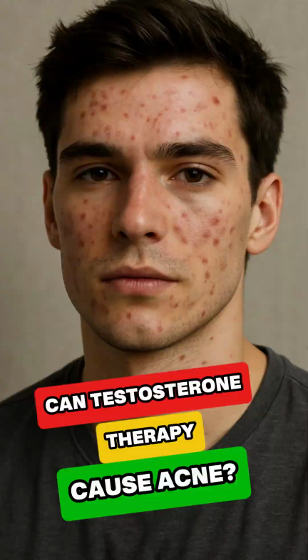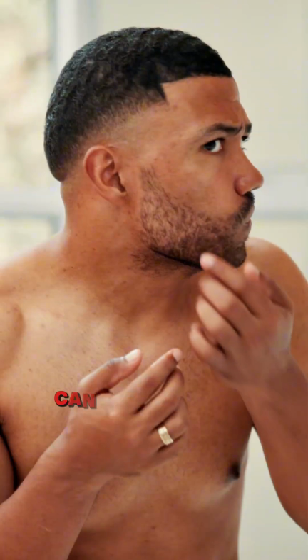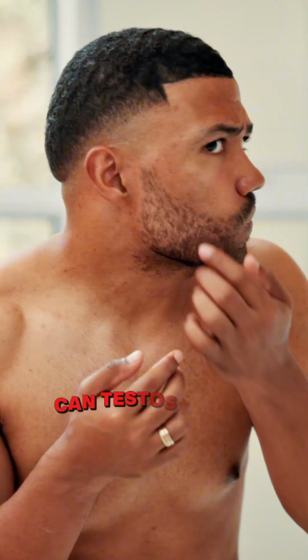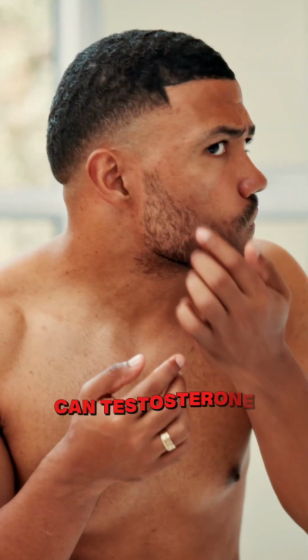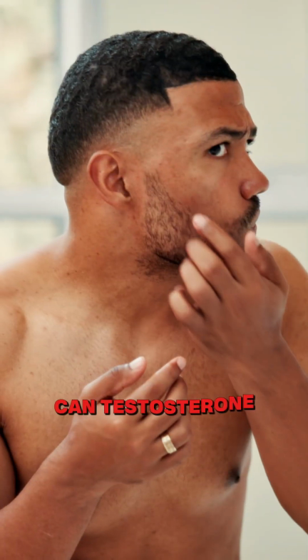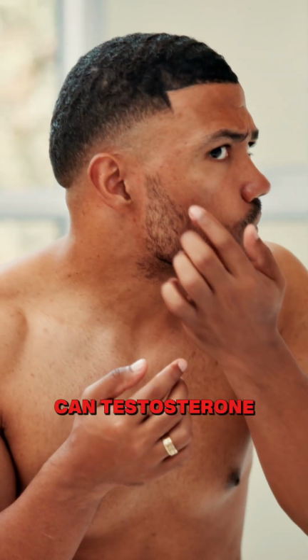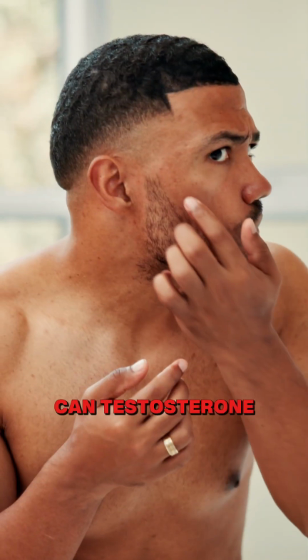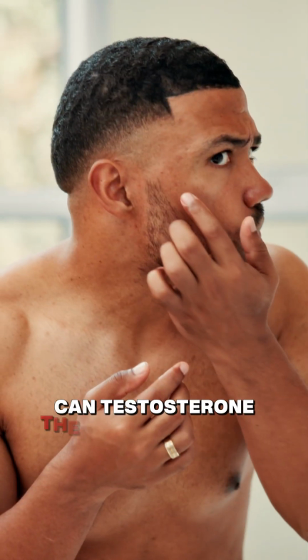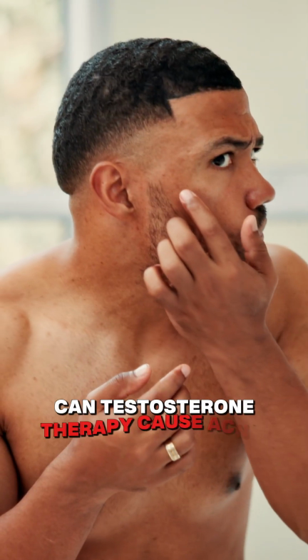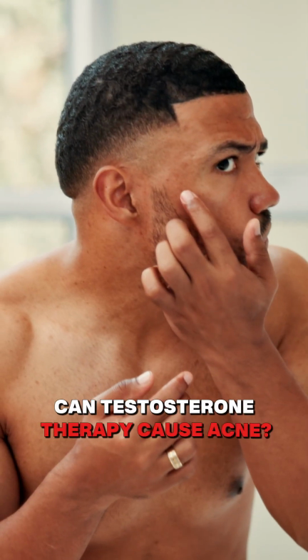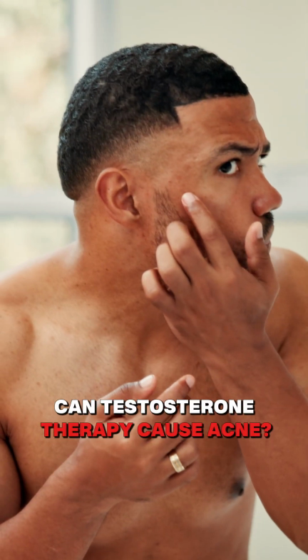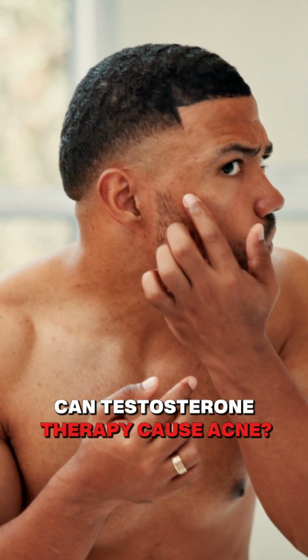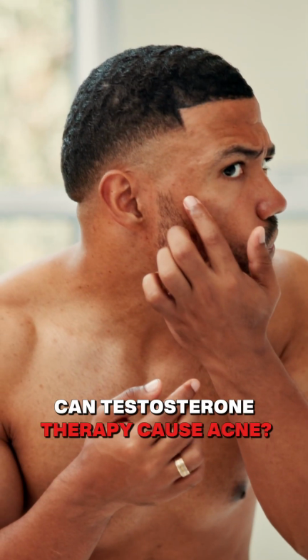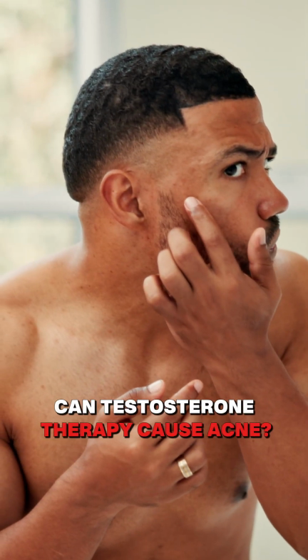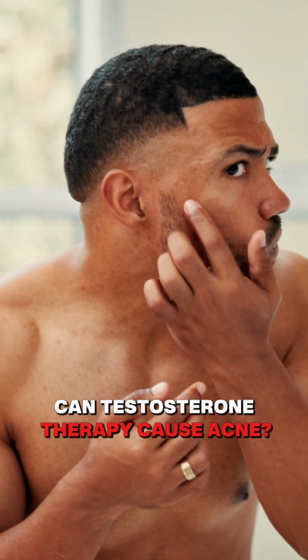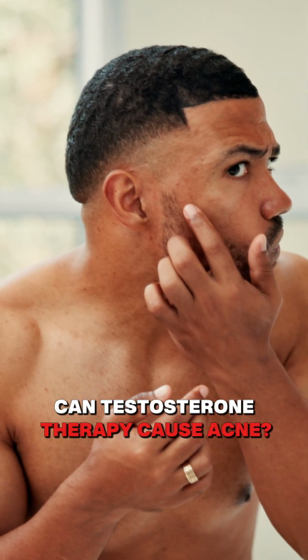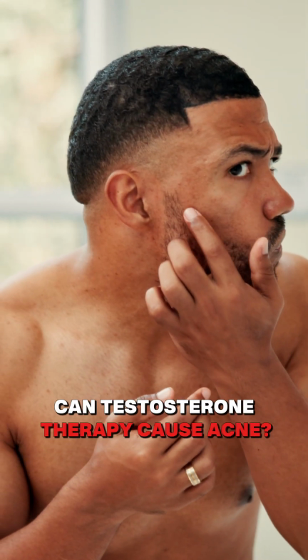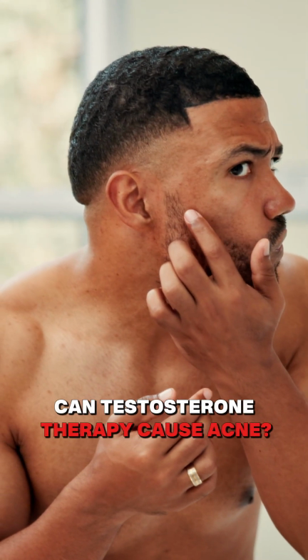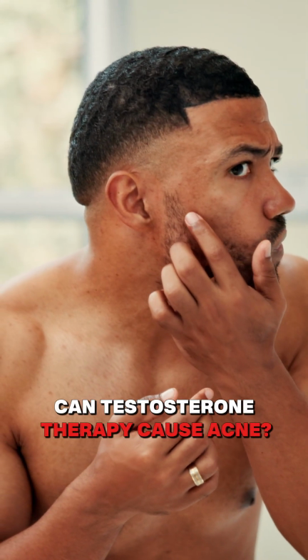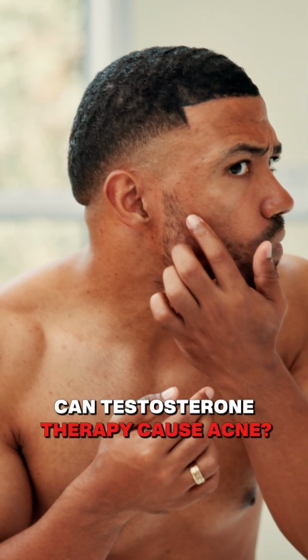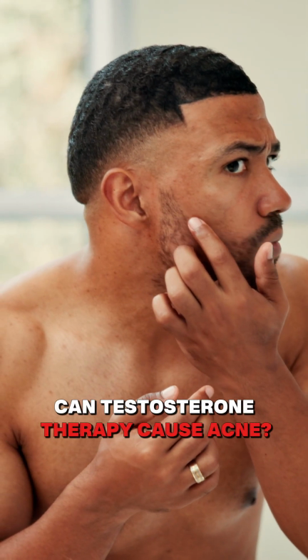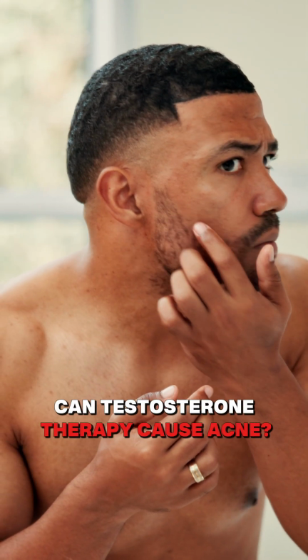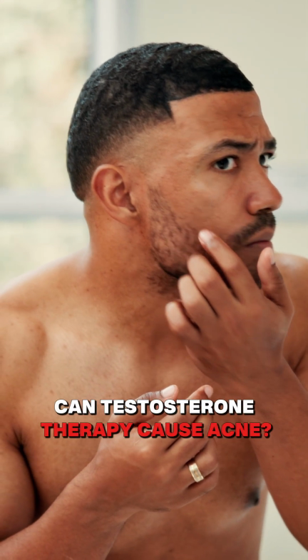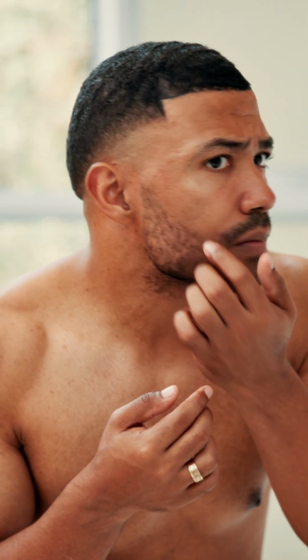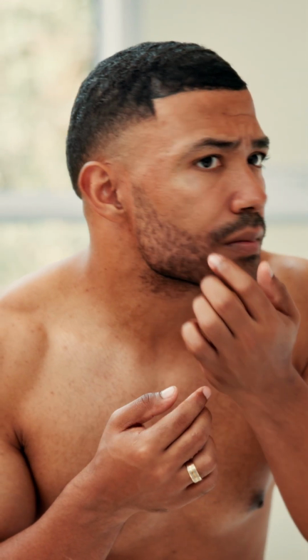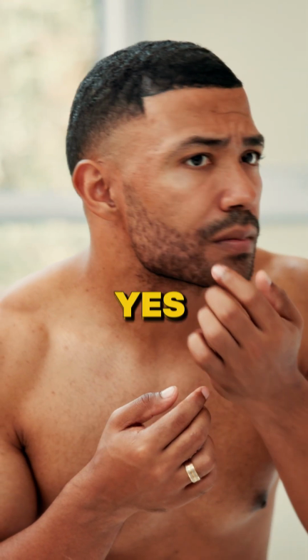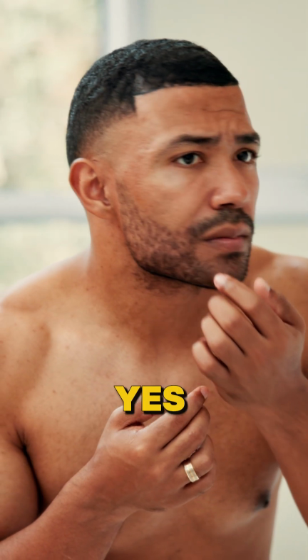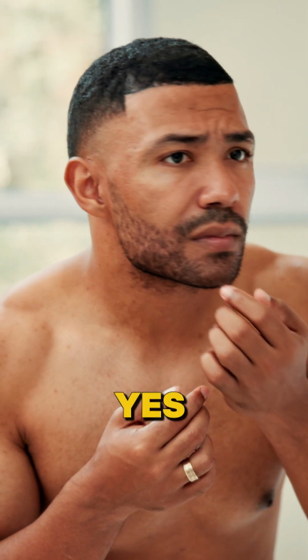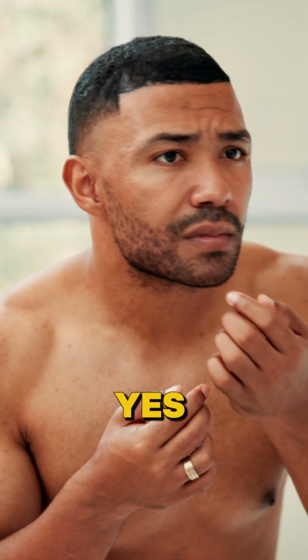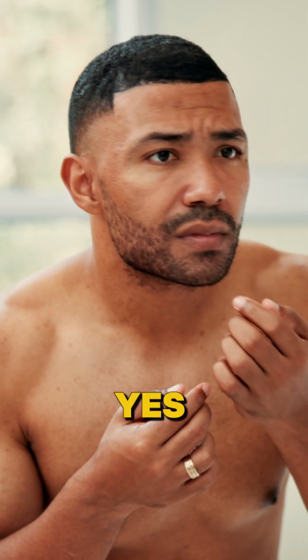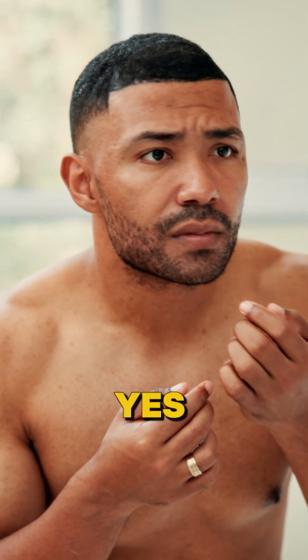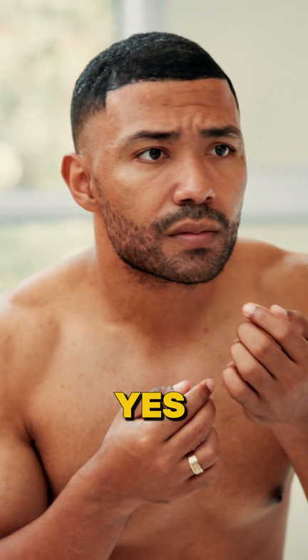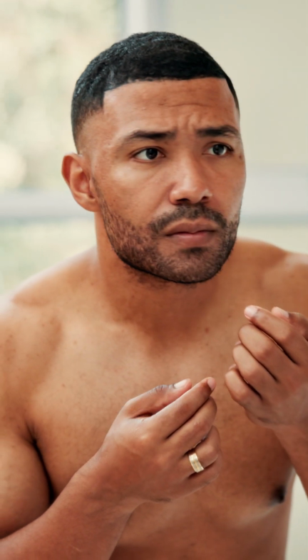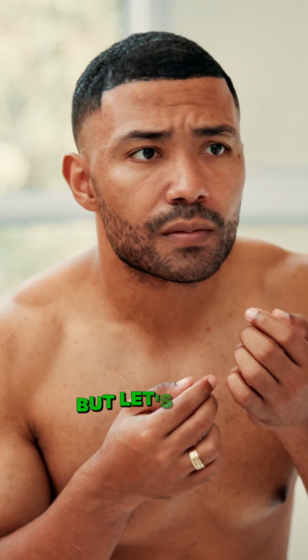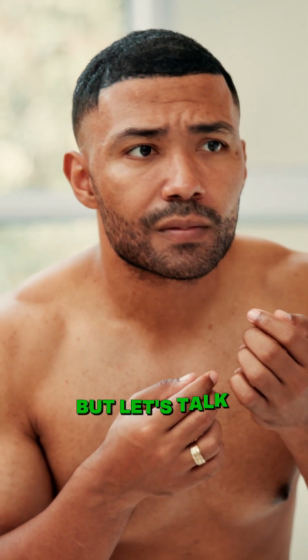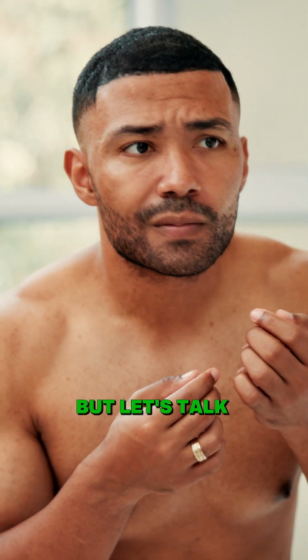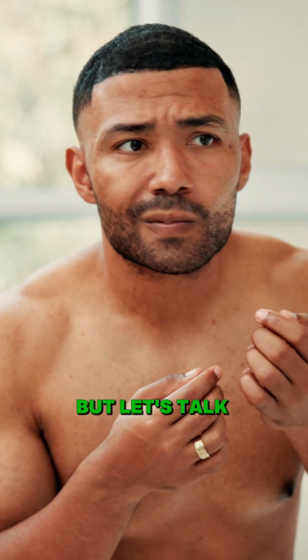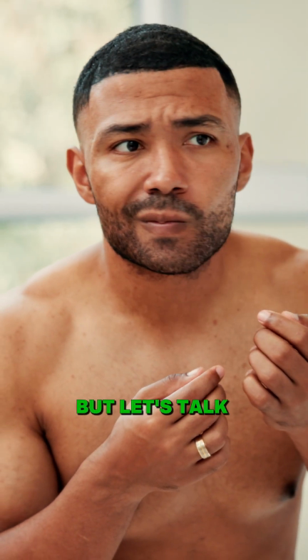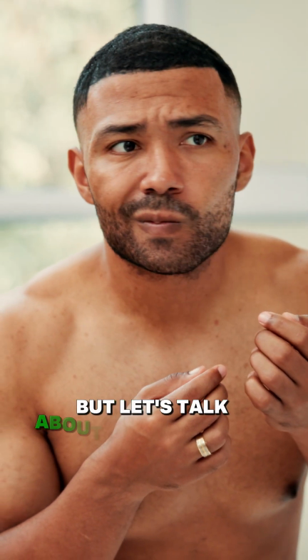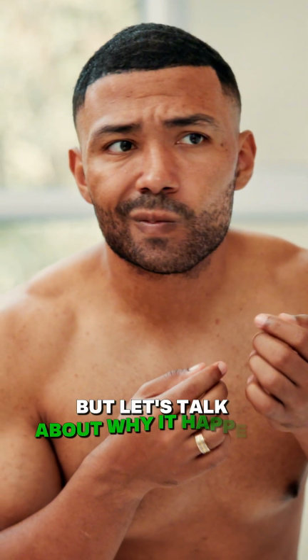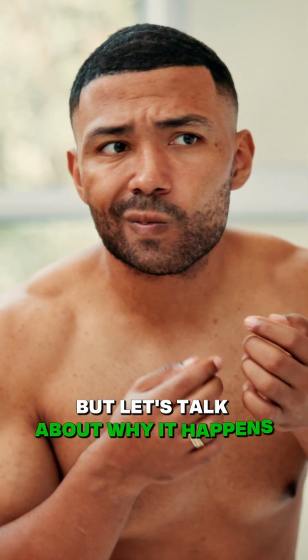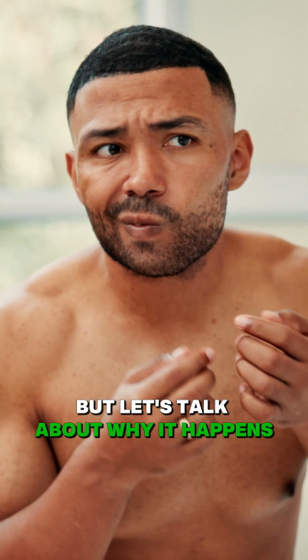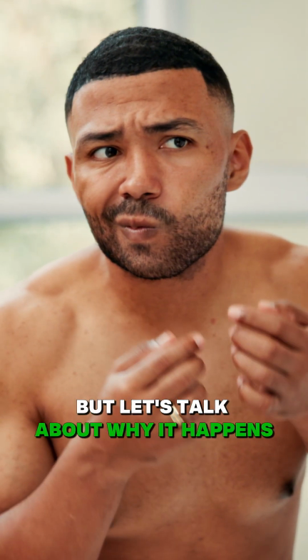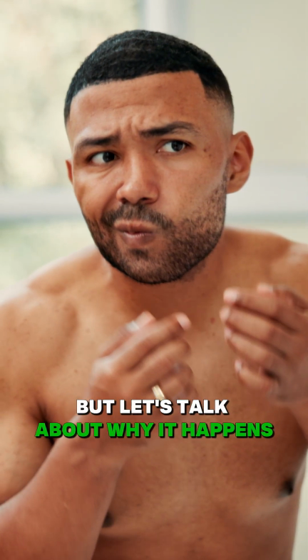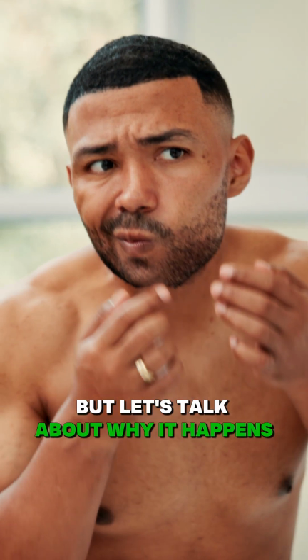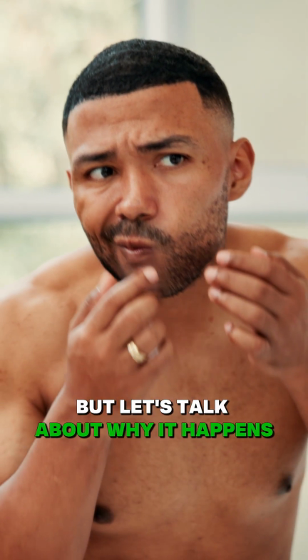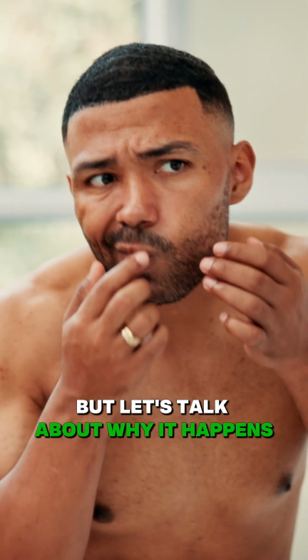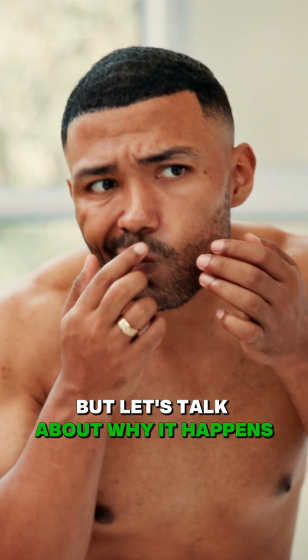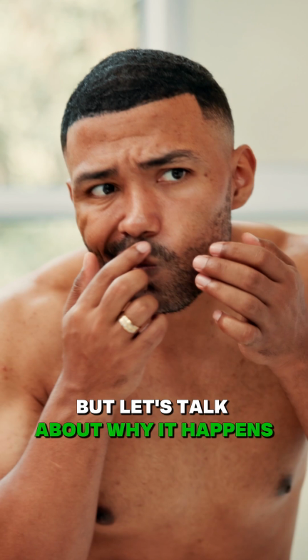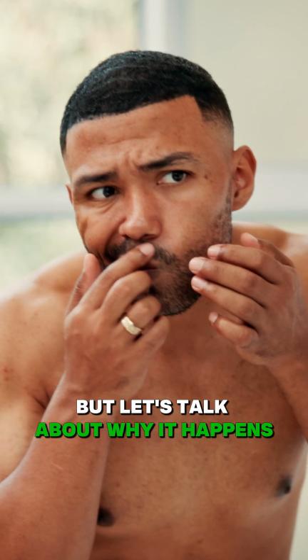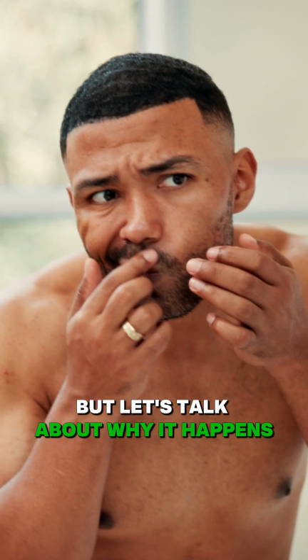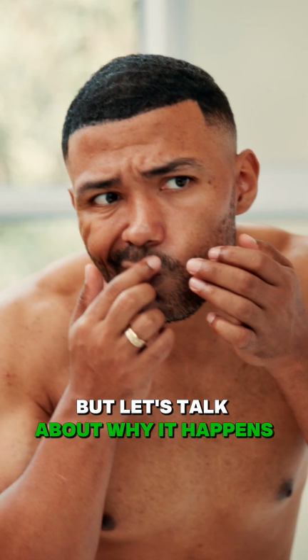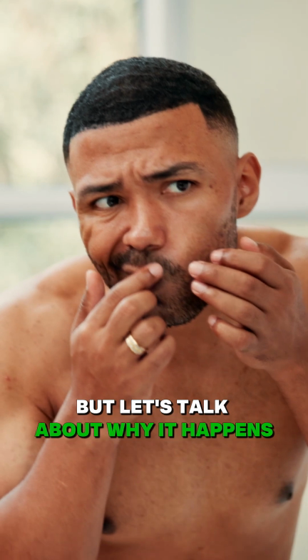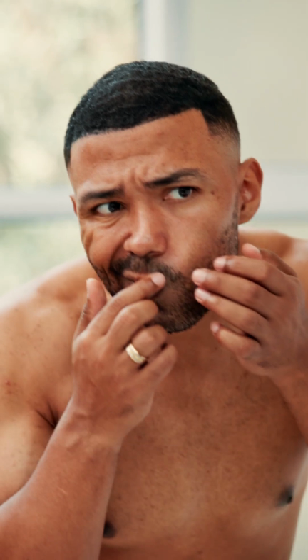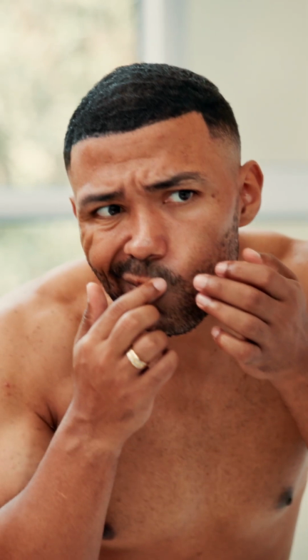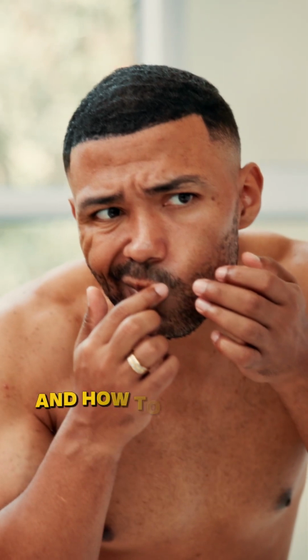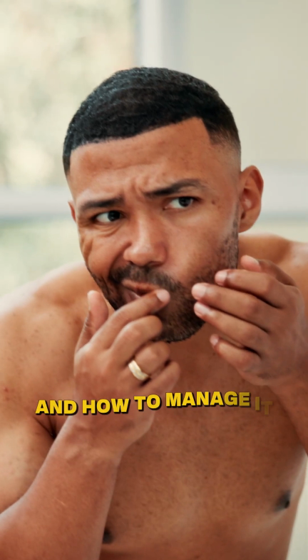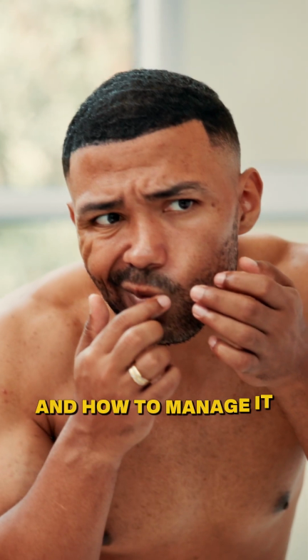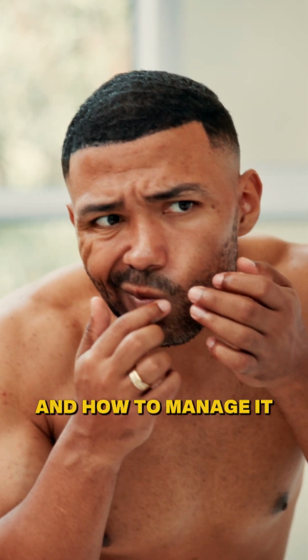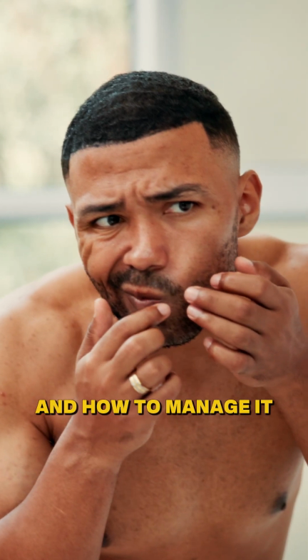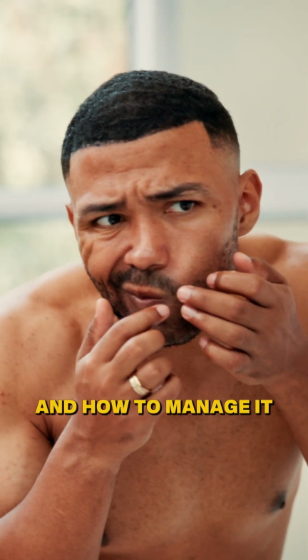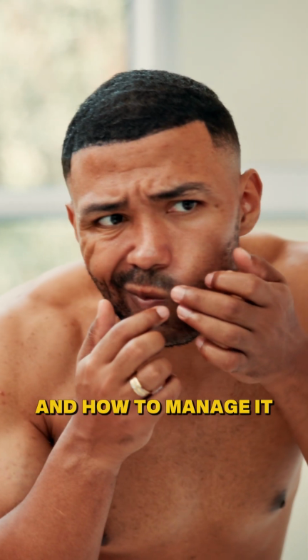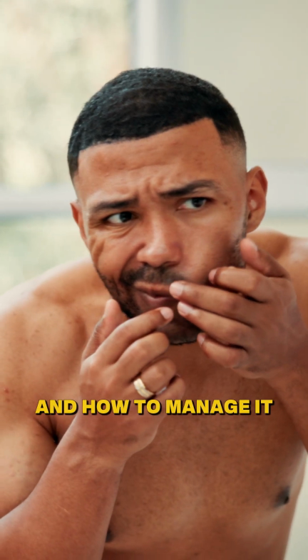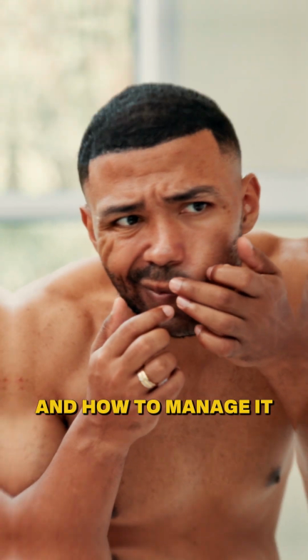Can testosterone therapy cause acne? Yes. But let's talk about why it happens and how to manage it.